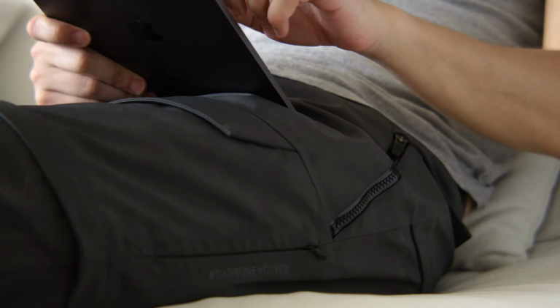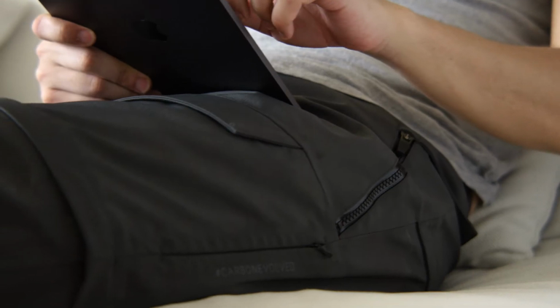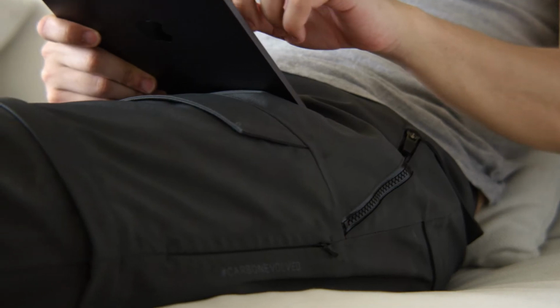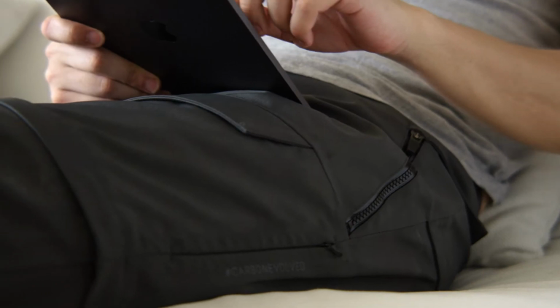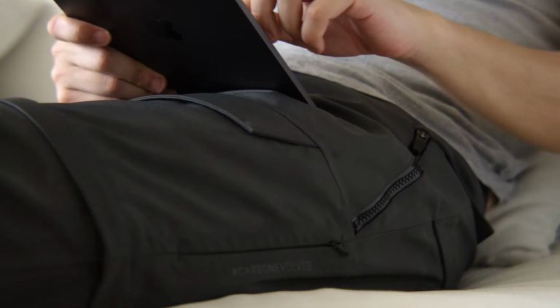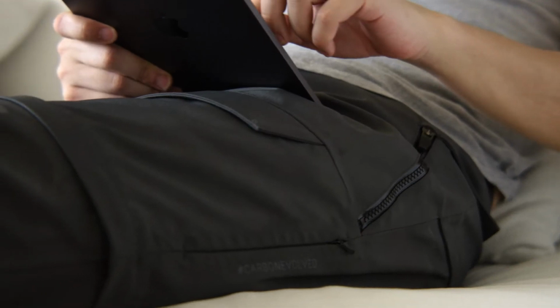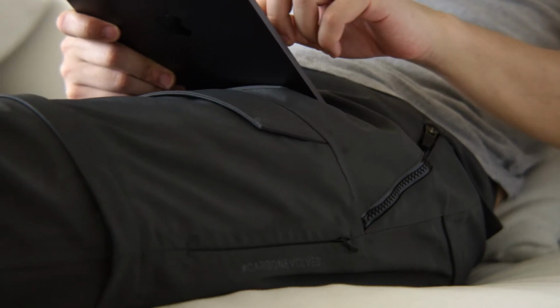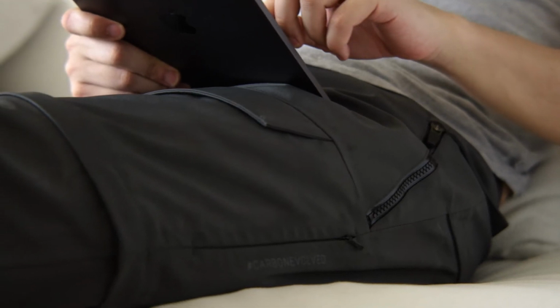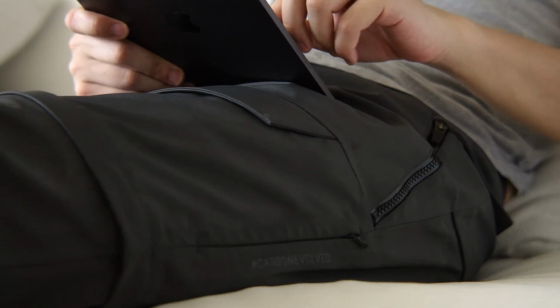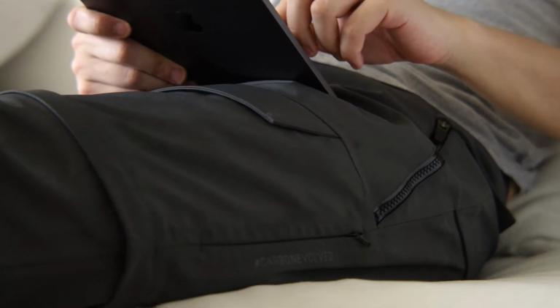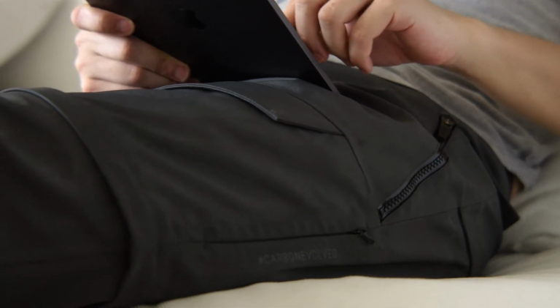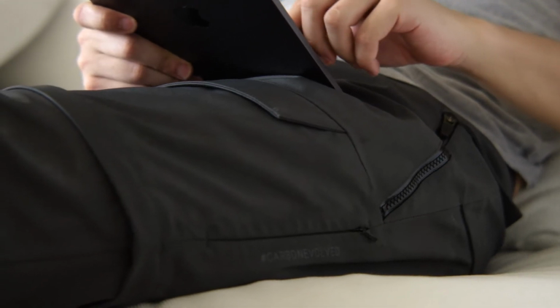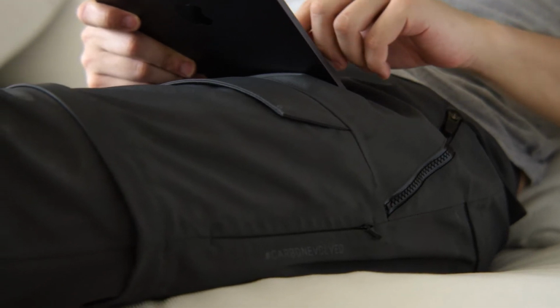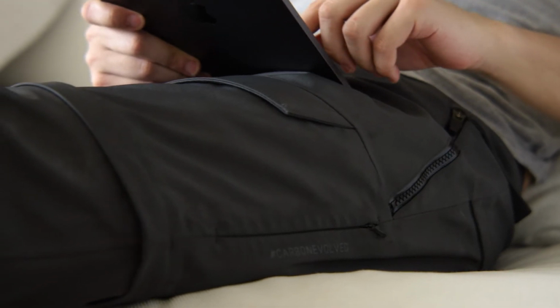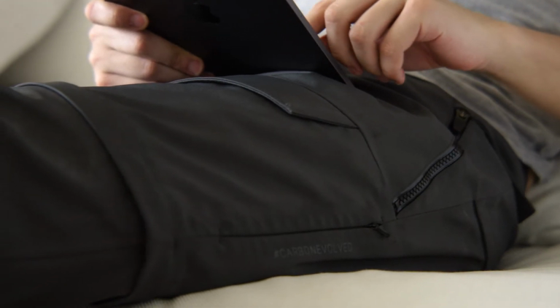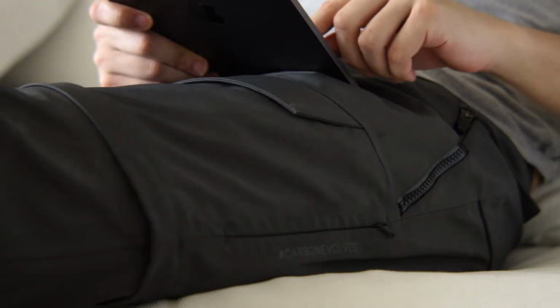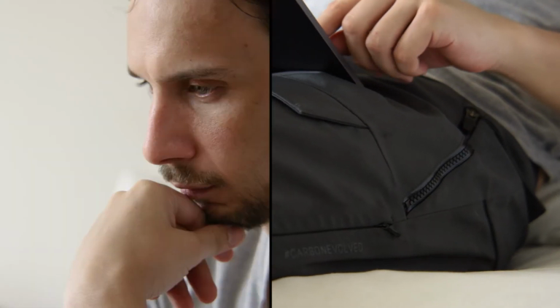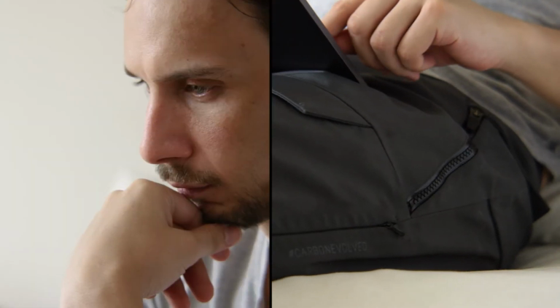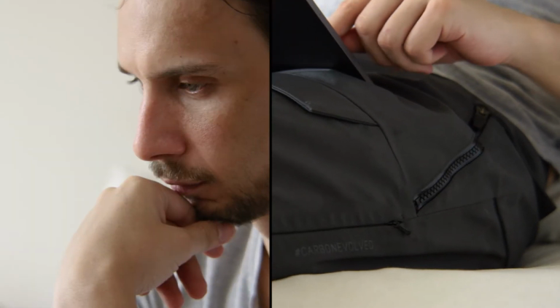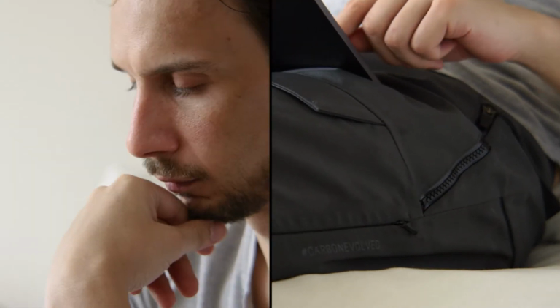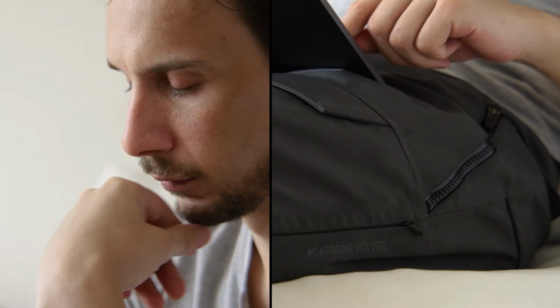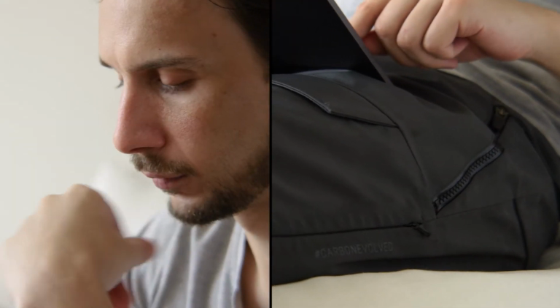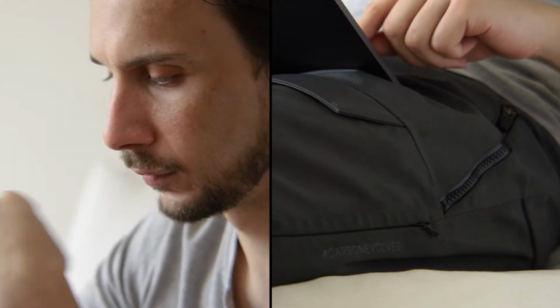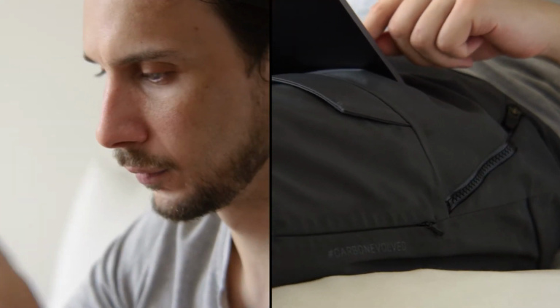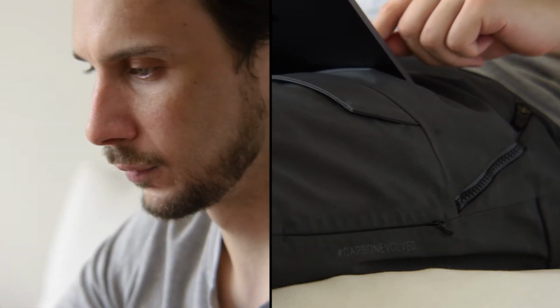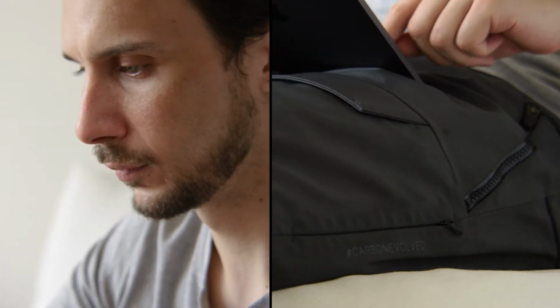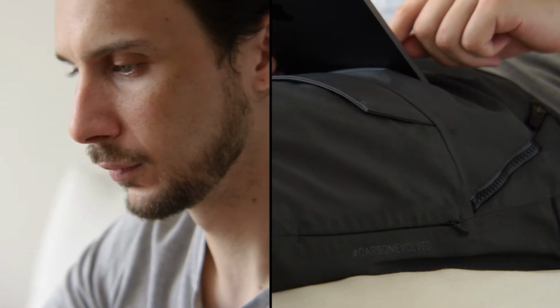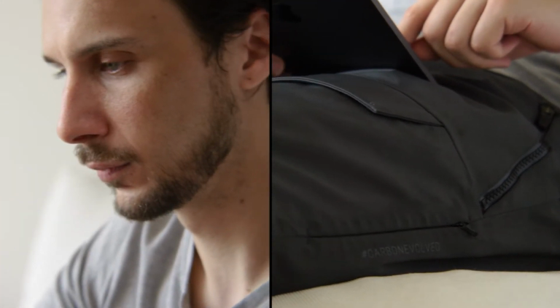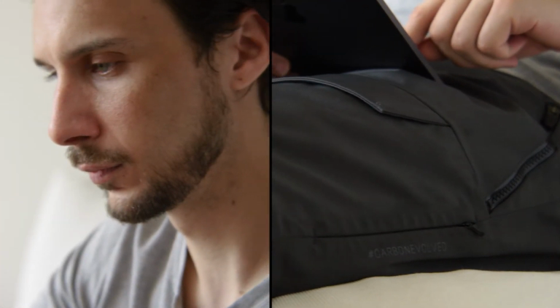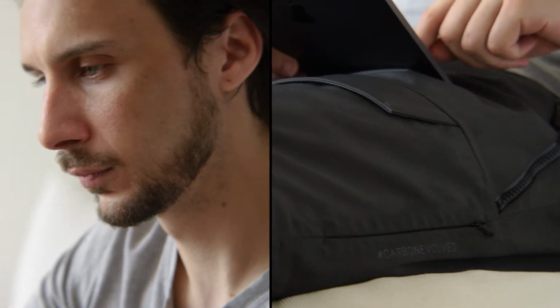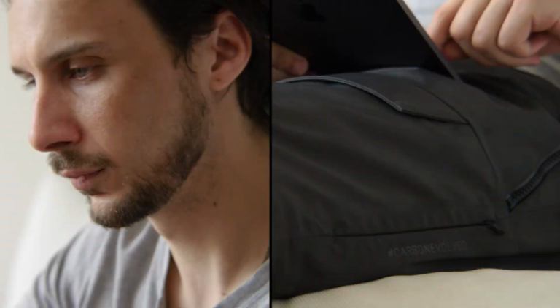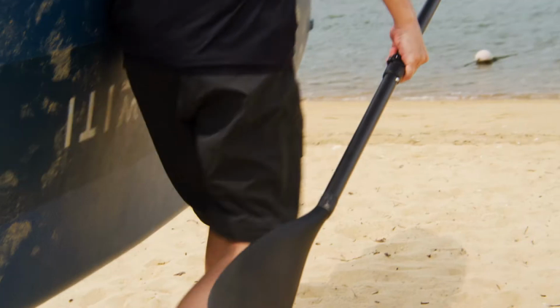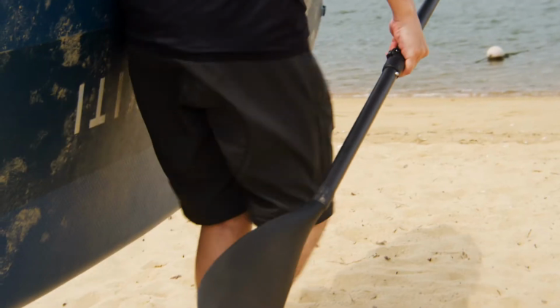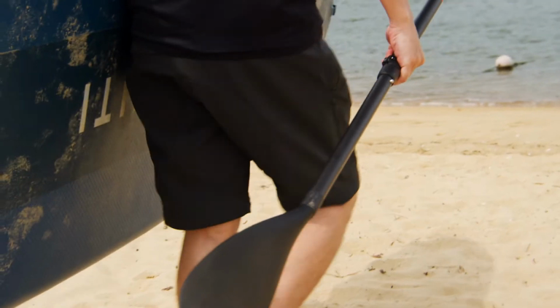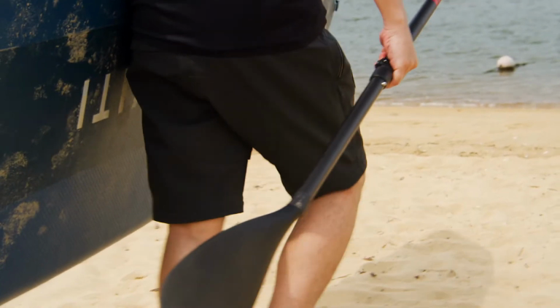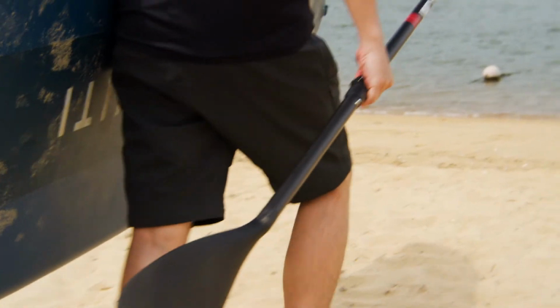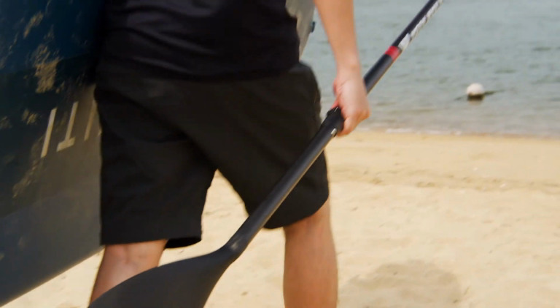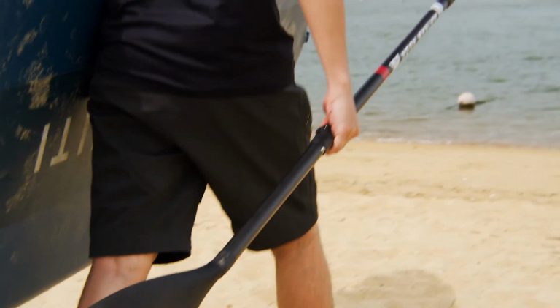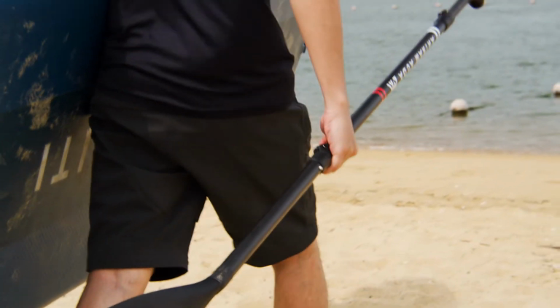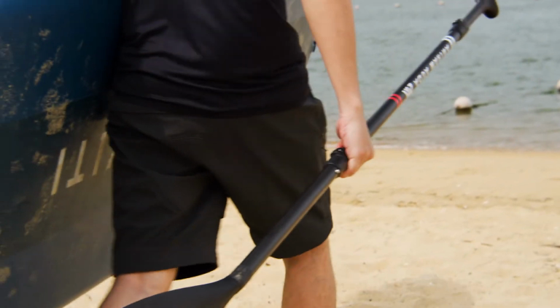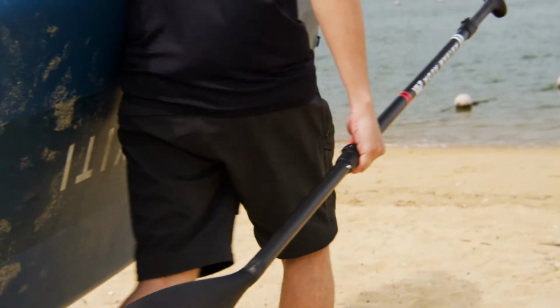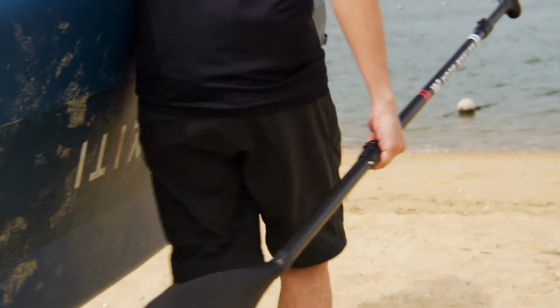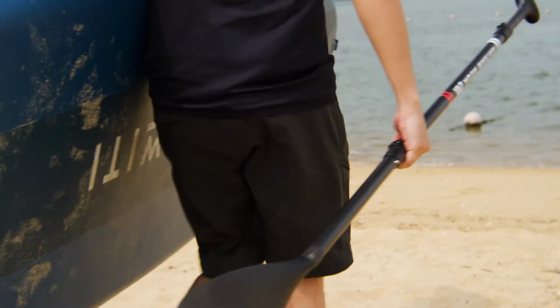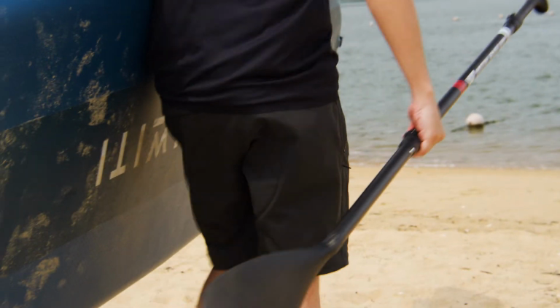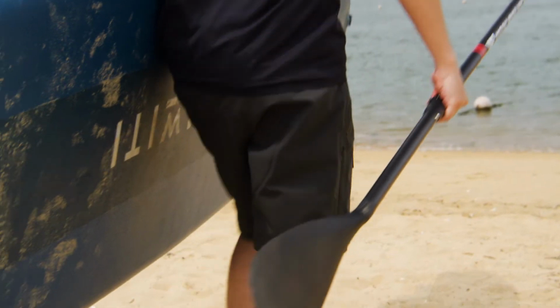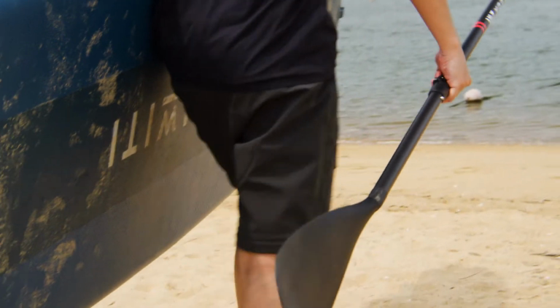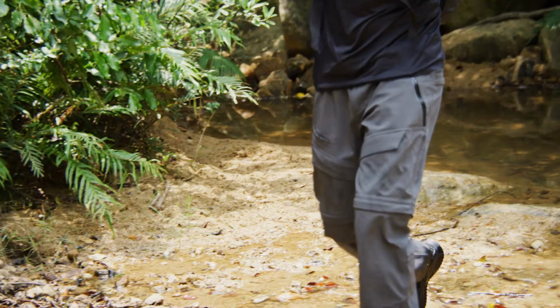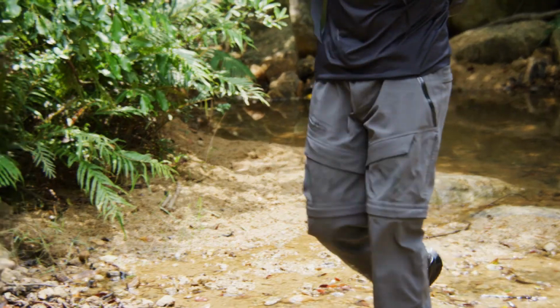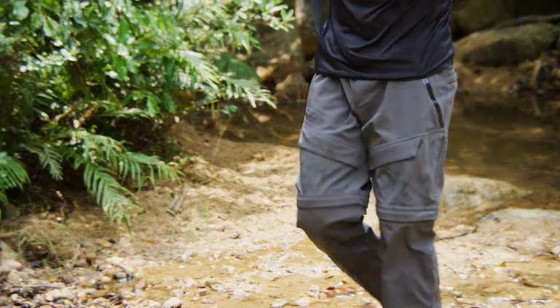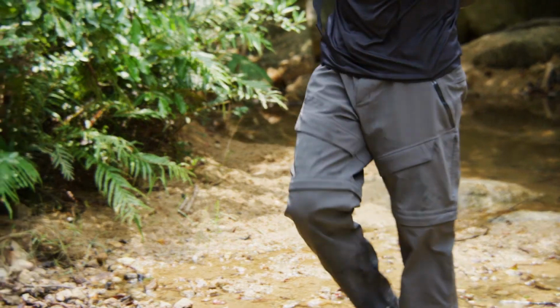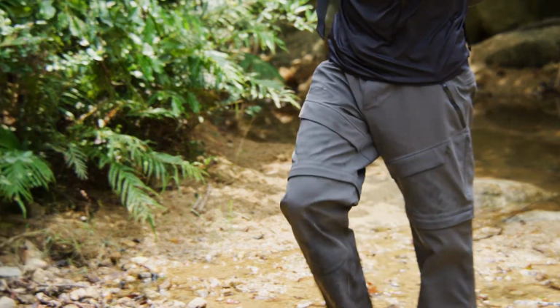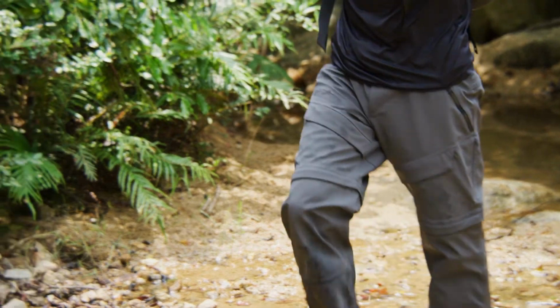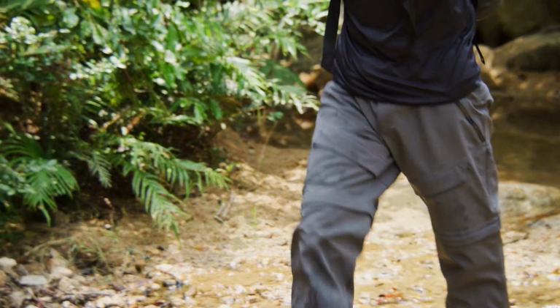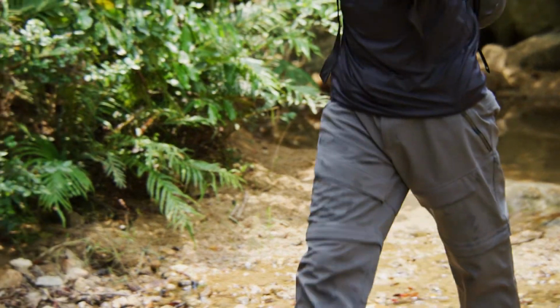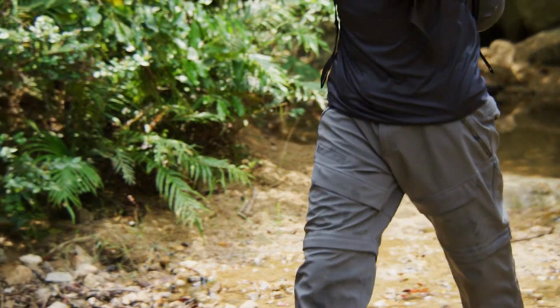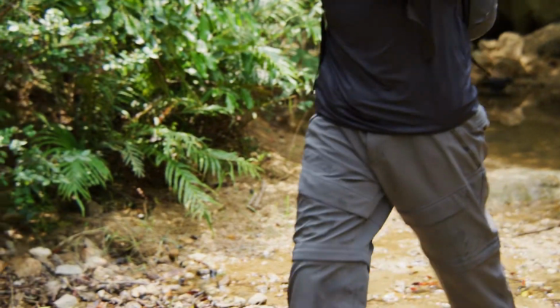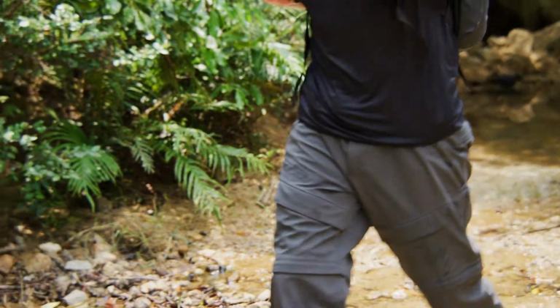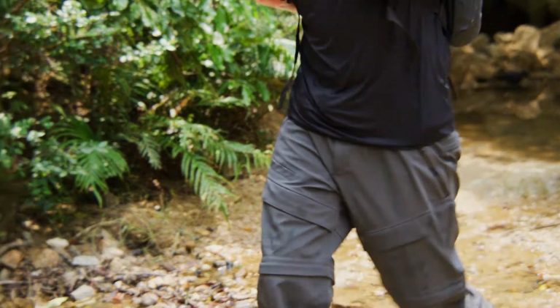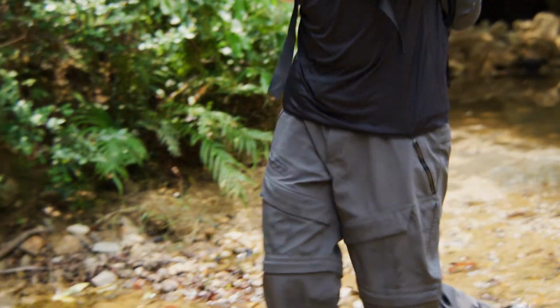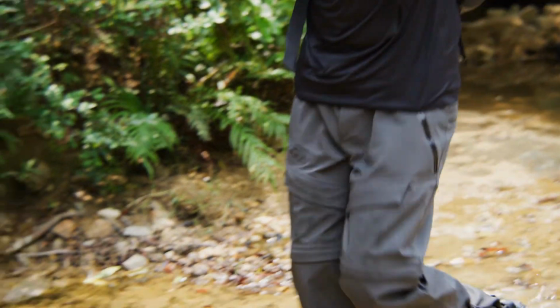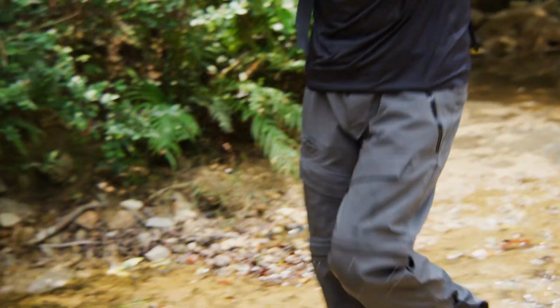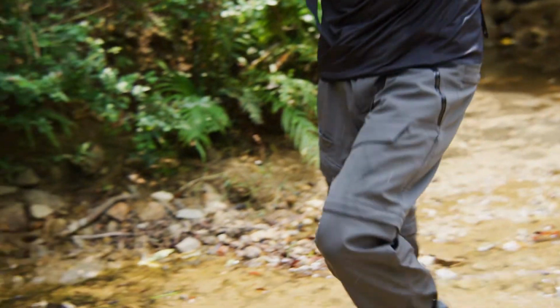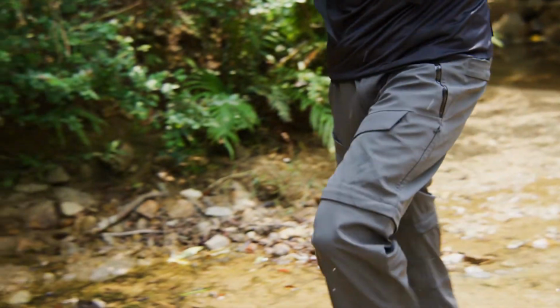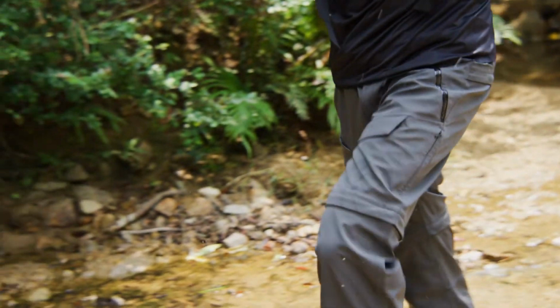This isn't just fashion. It's wearable science that you can own, wear, and take on an adventure should the occasion arise.